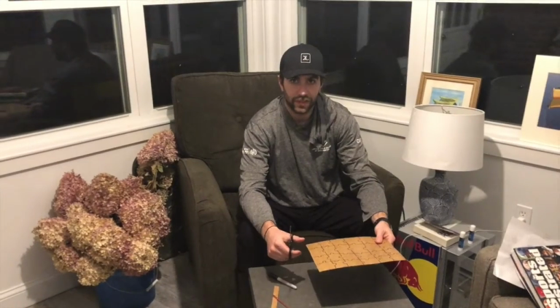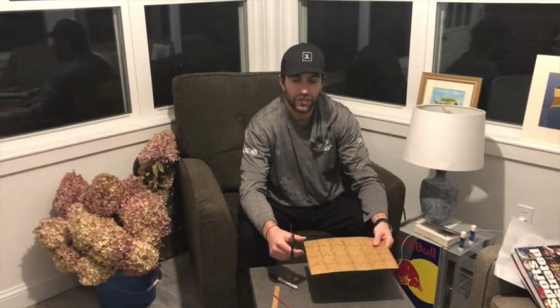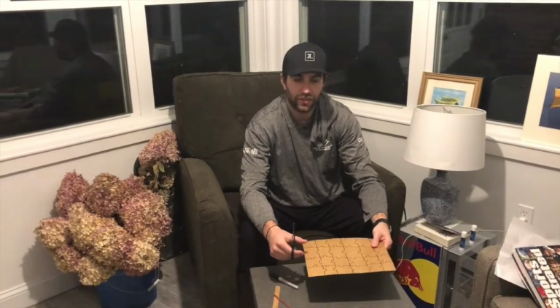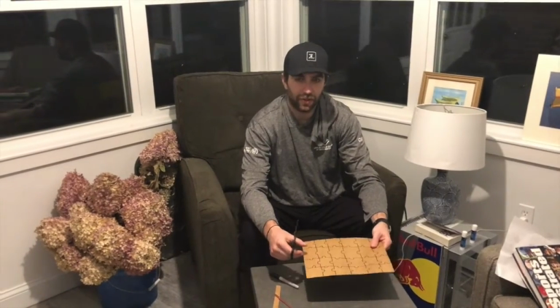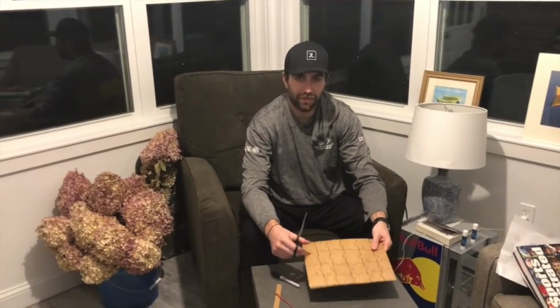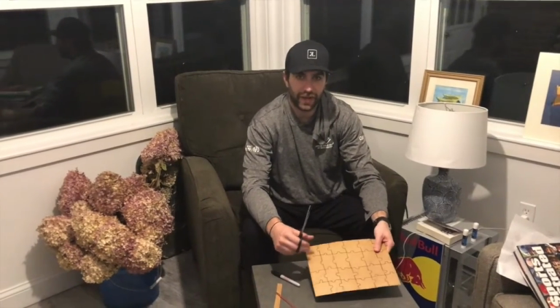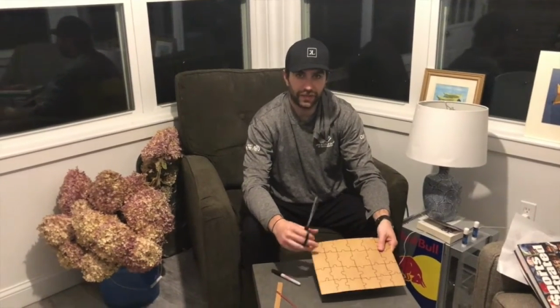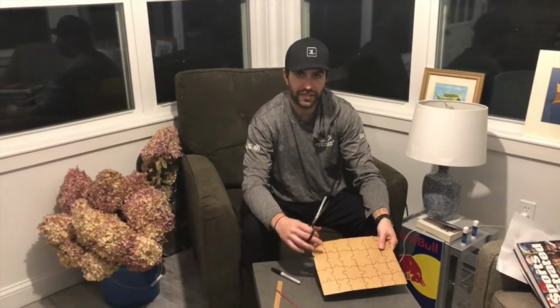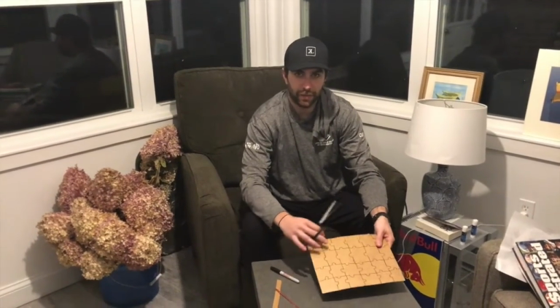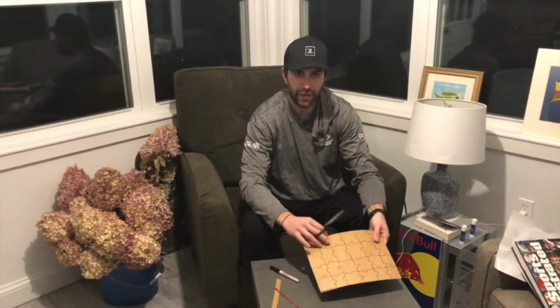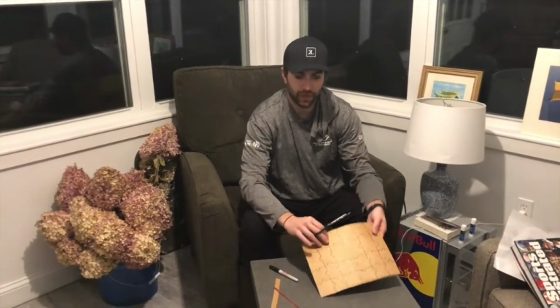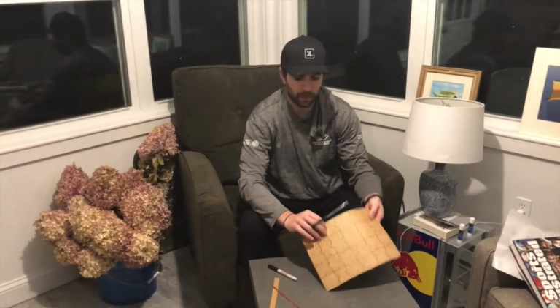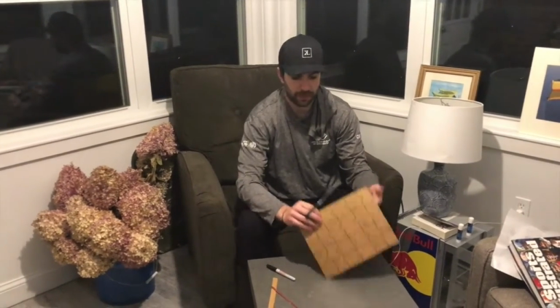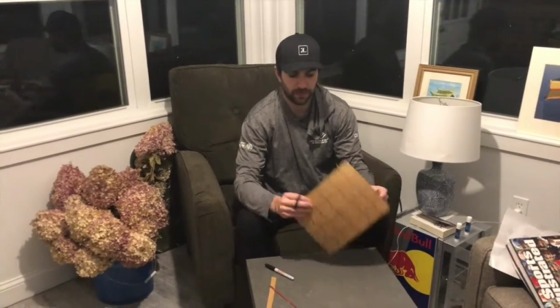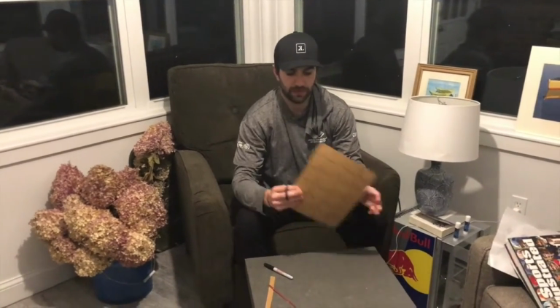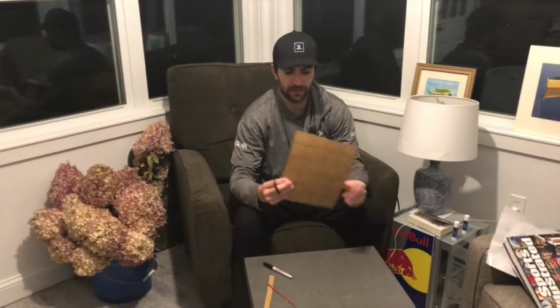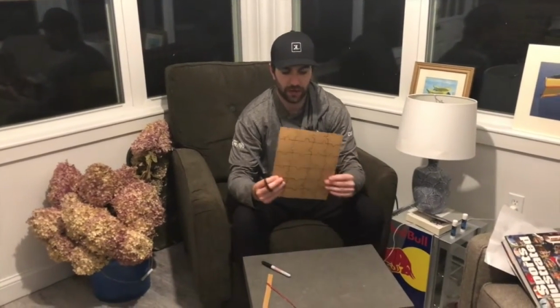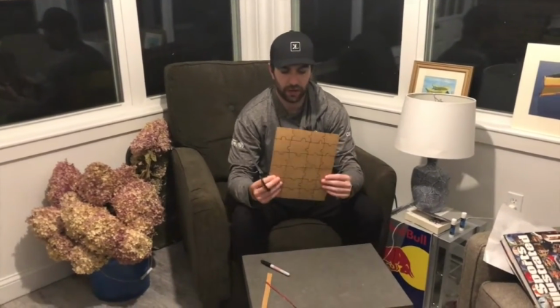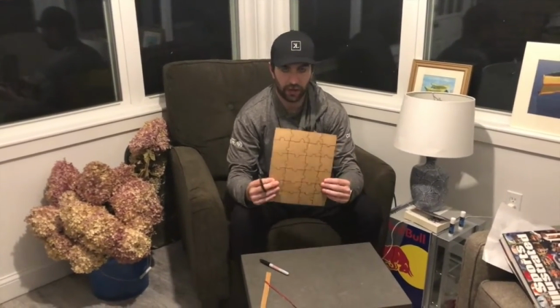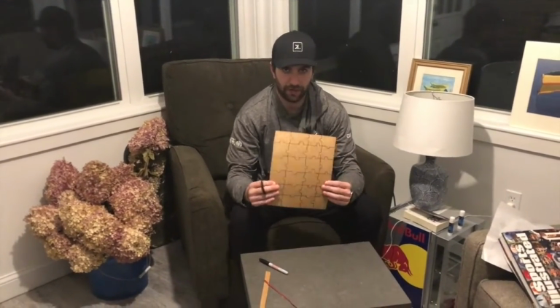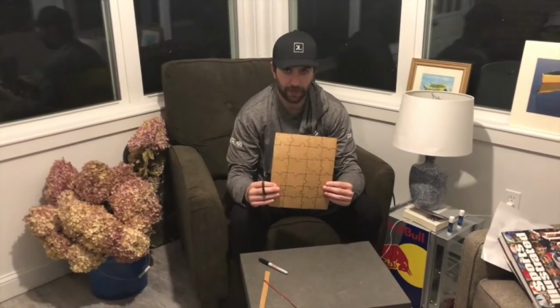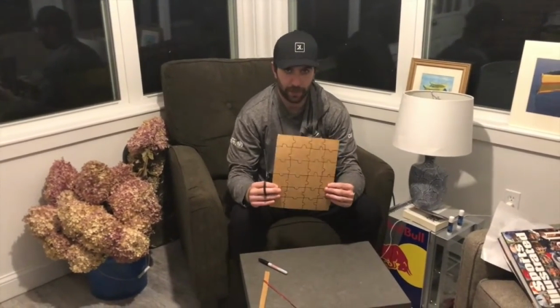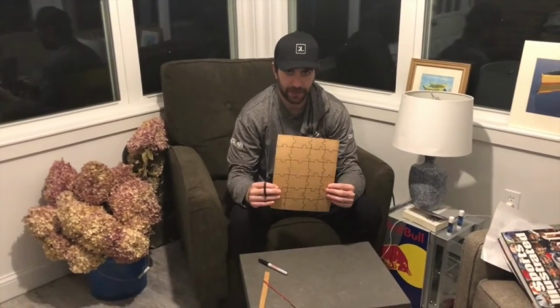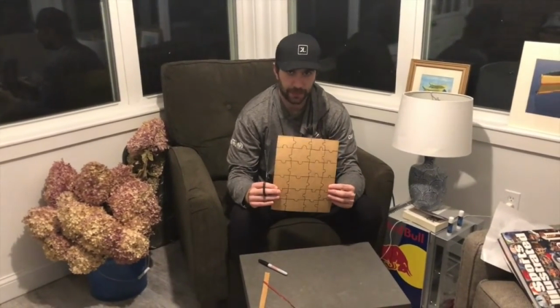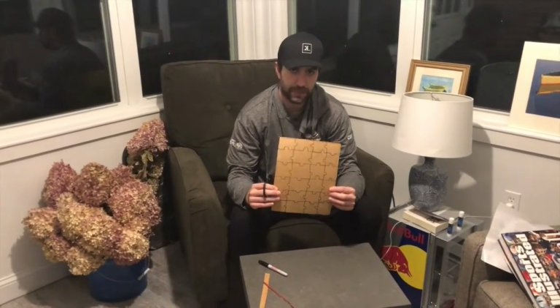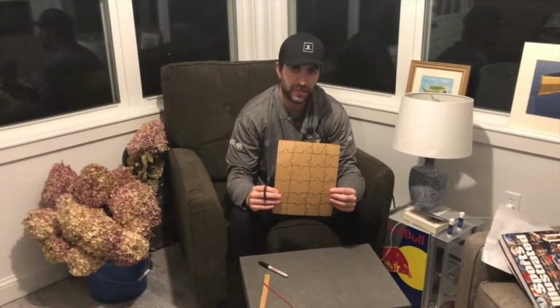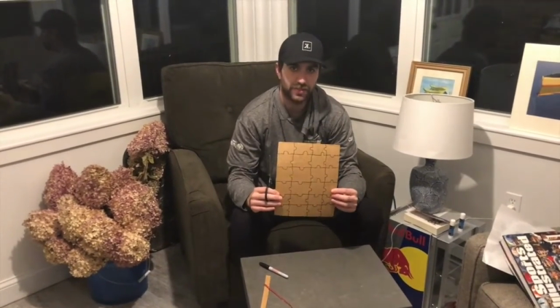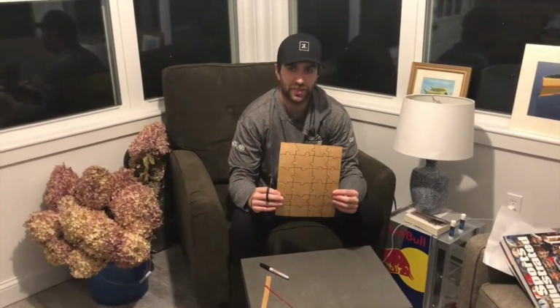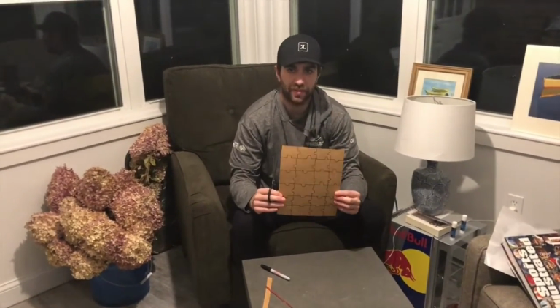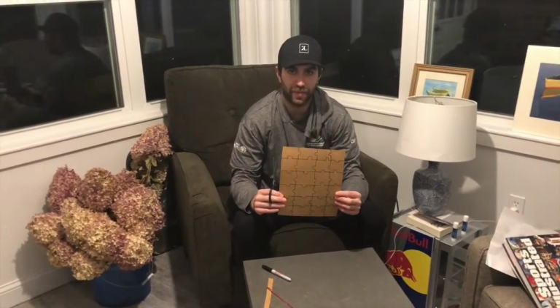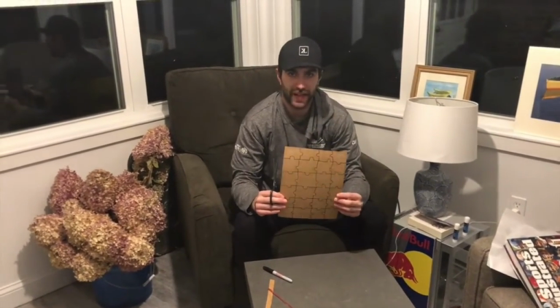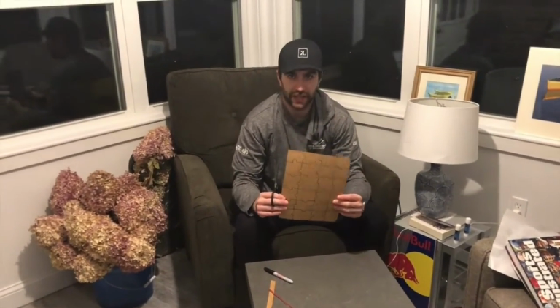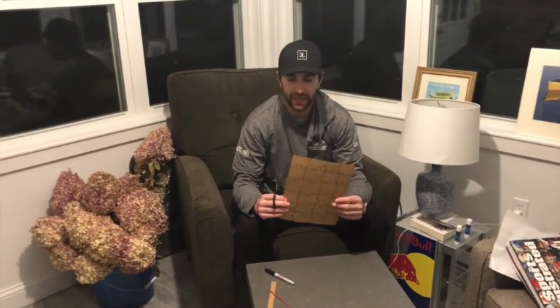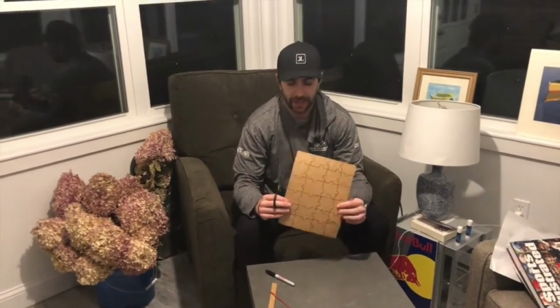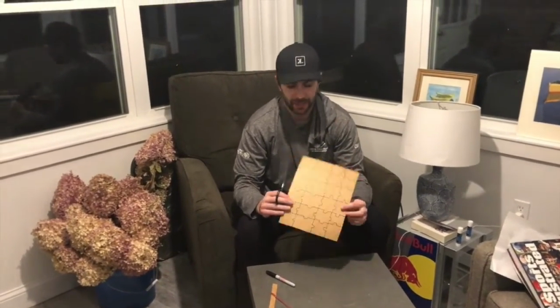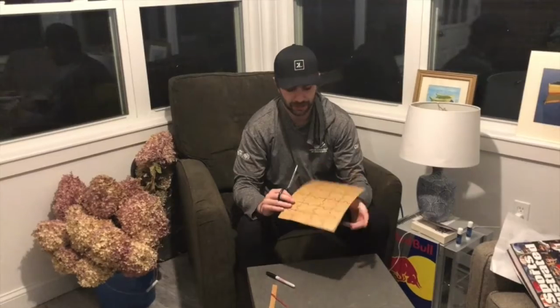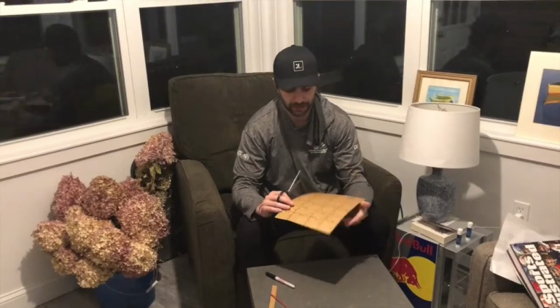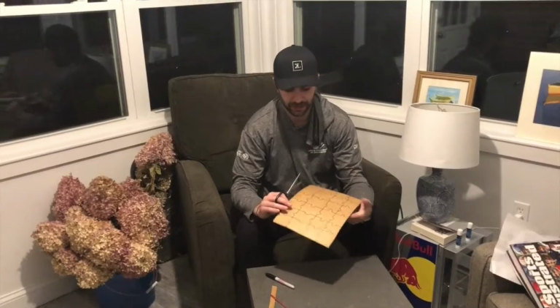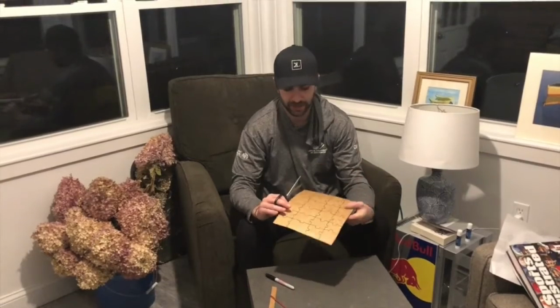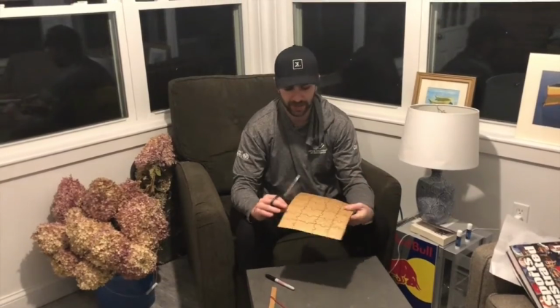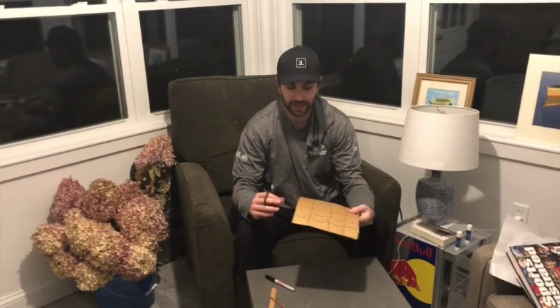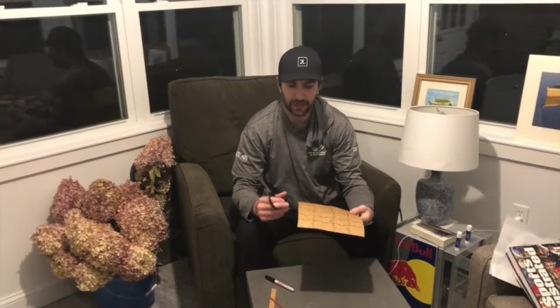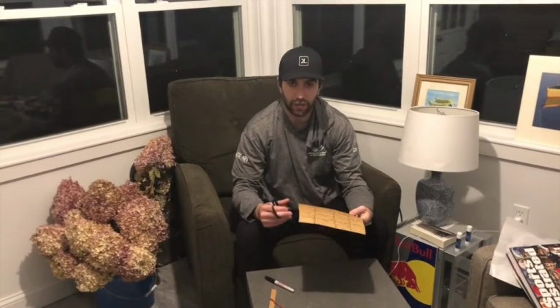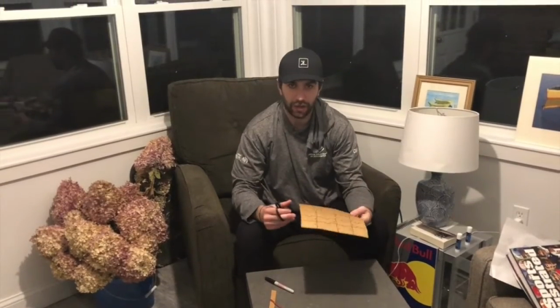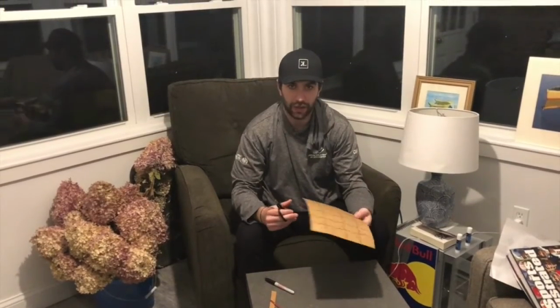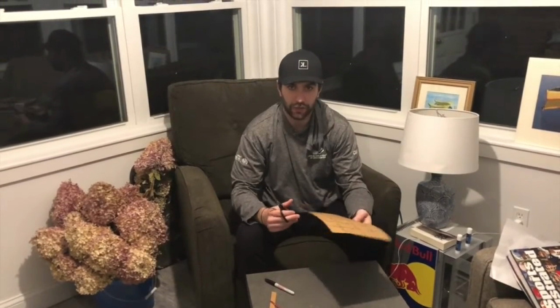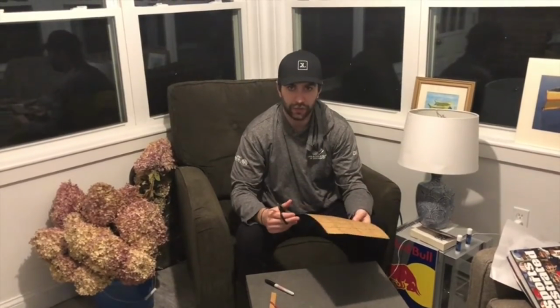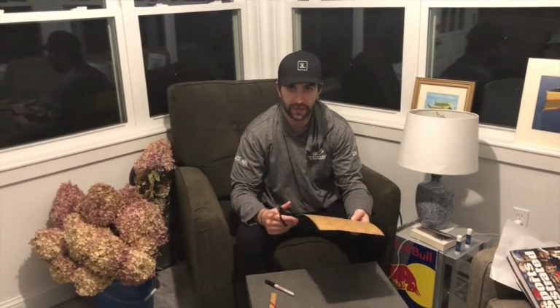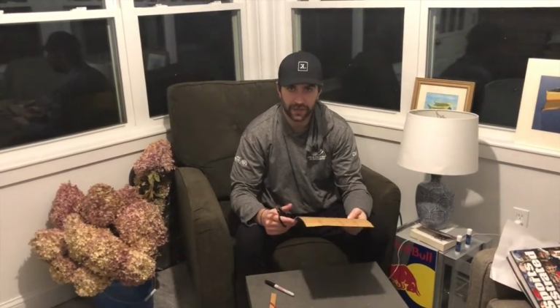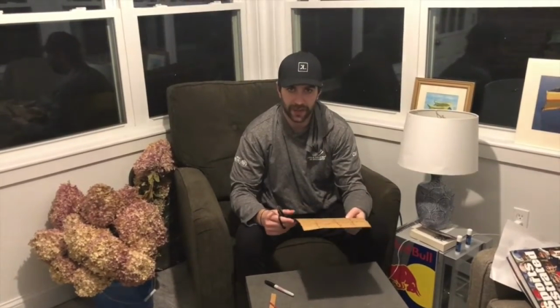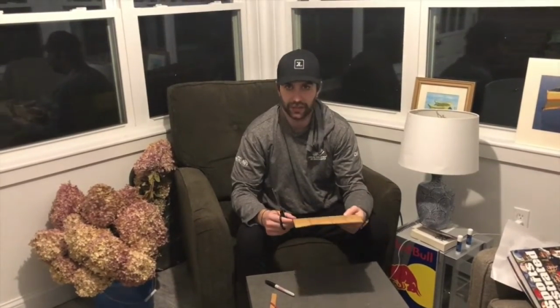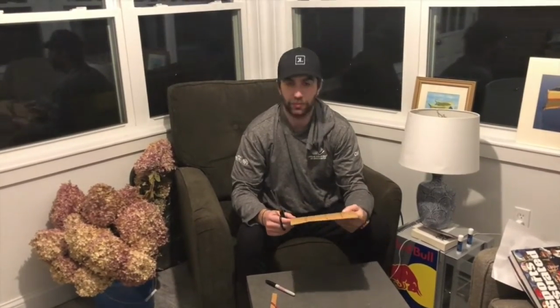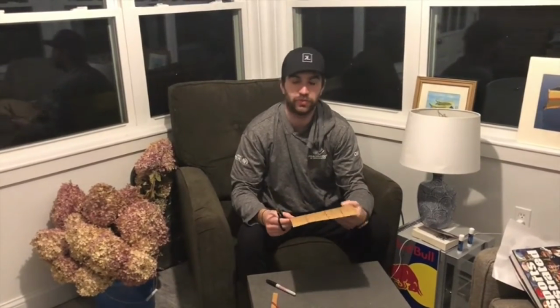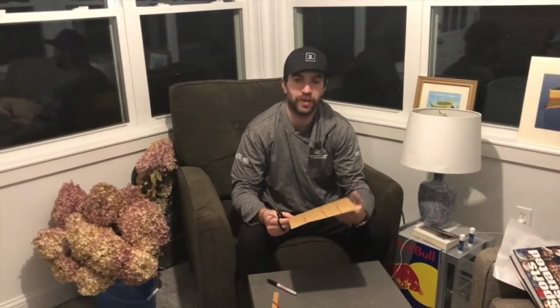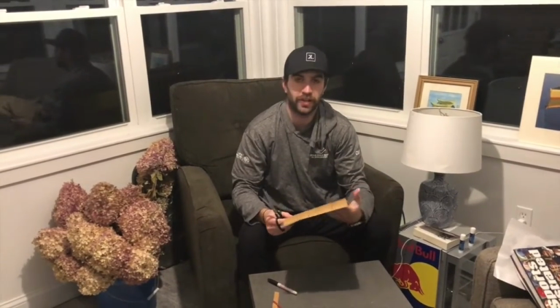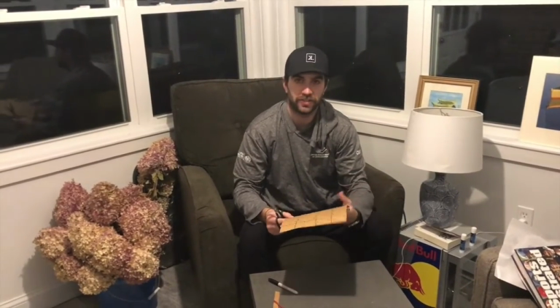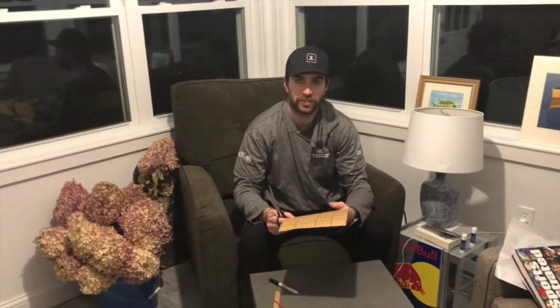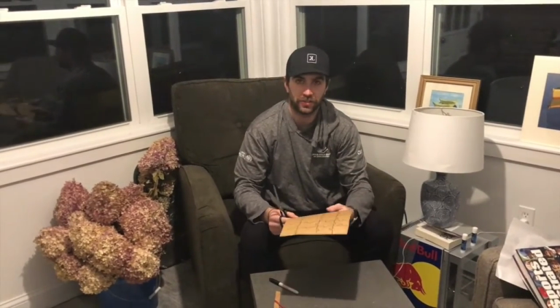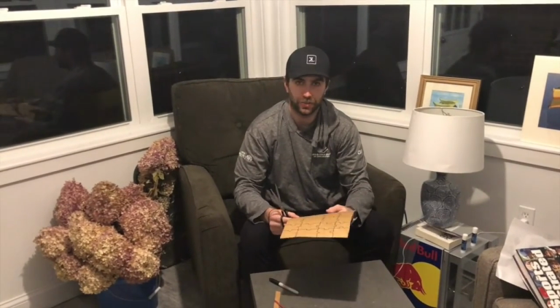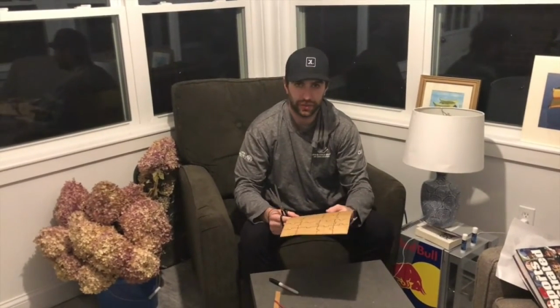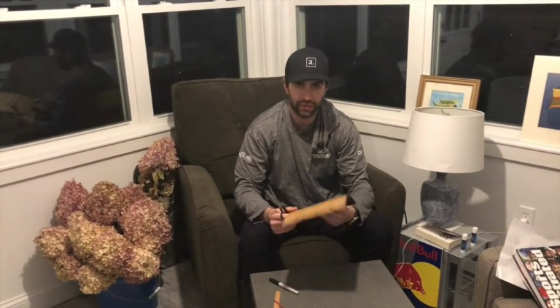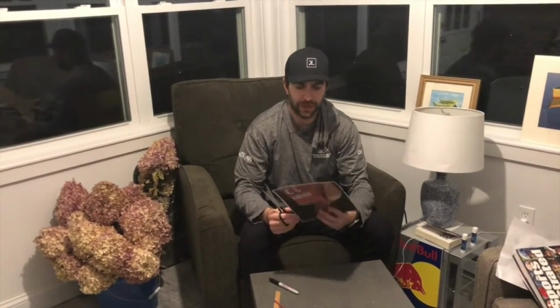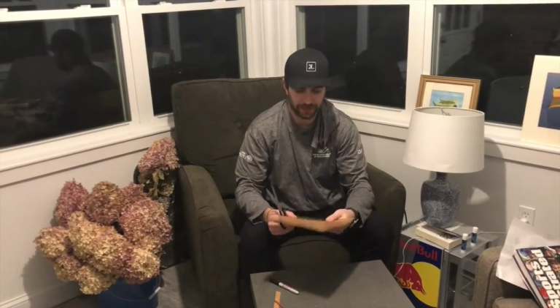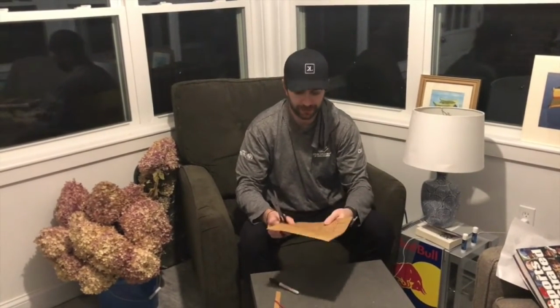The final step here, once we've drawn all of our puzzle pieces on the back, is you're just gonna cut them all out and then you'll be ready to start doing your puzzle.